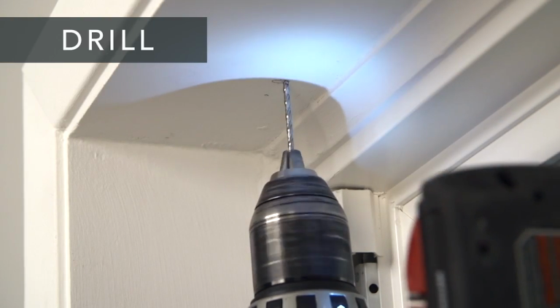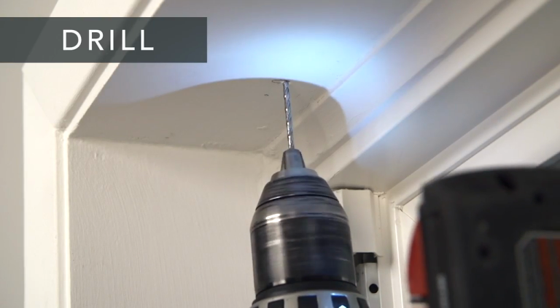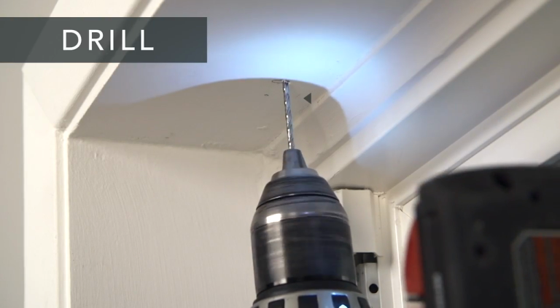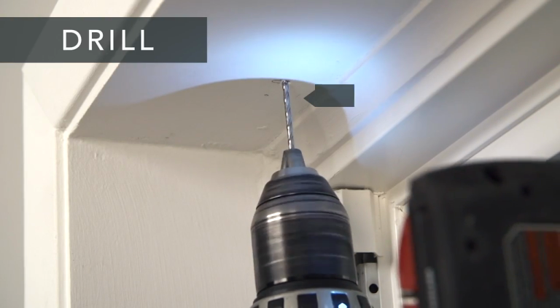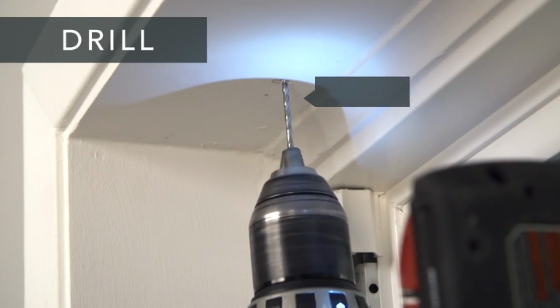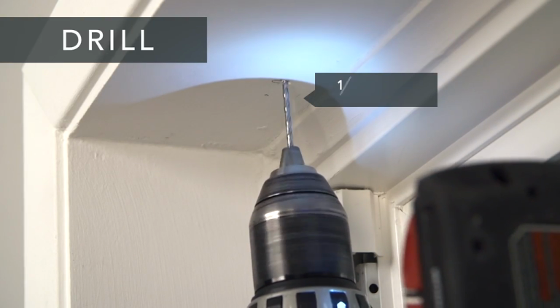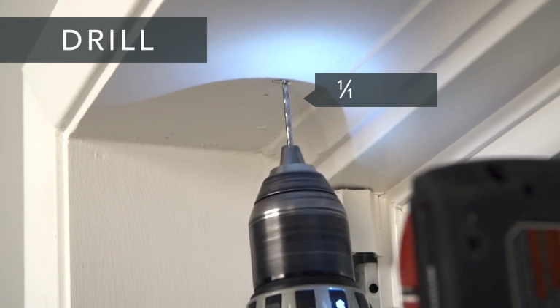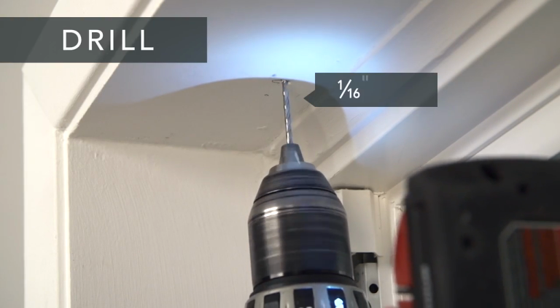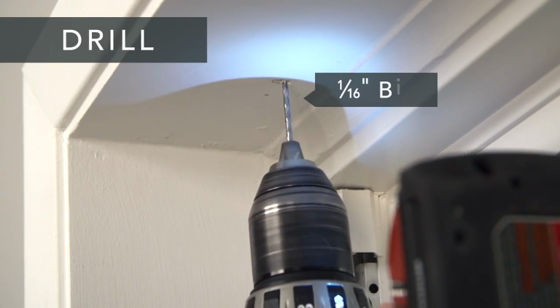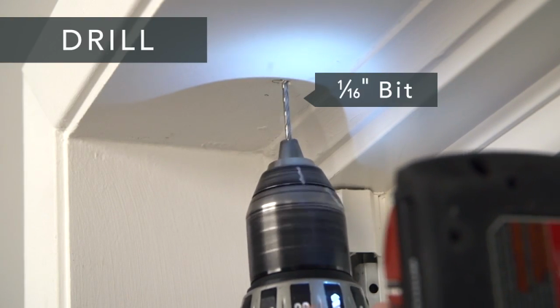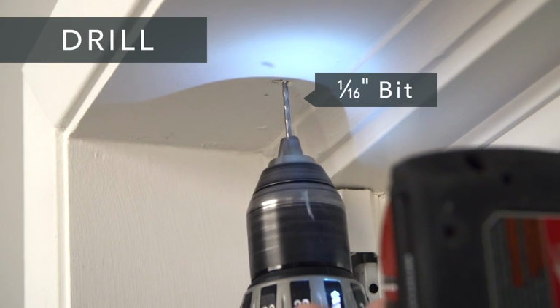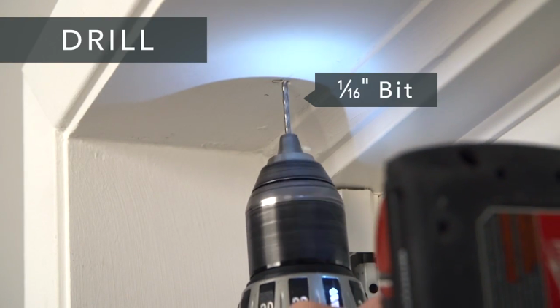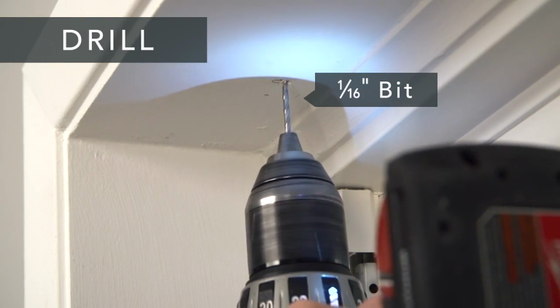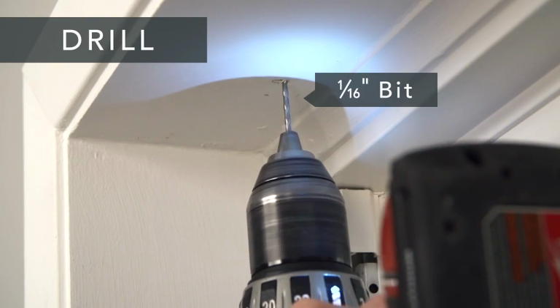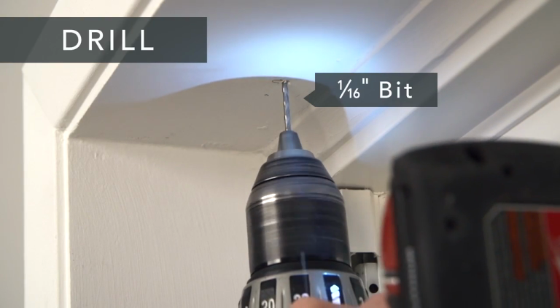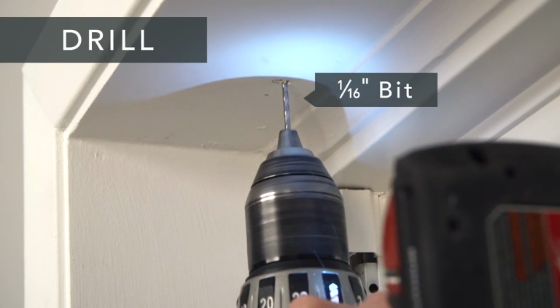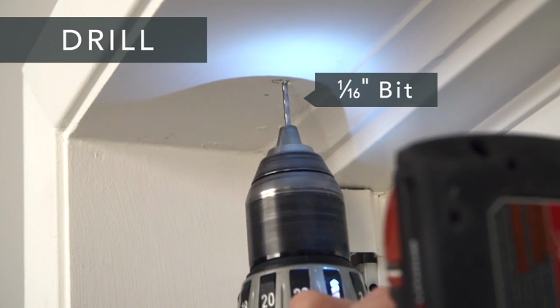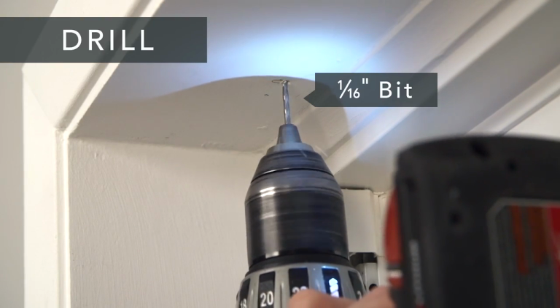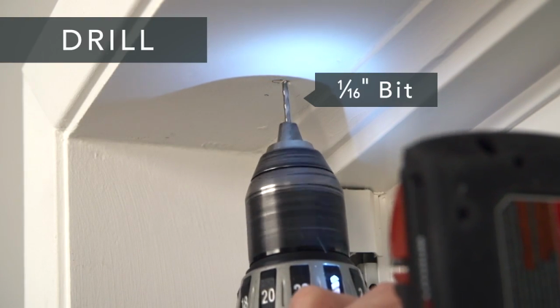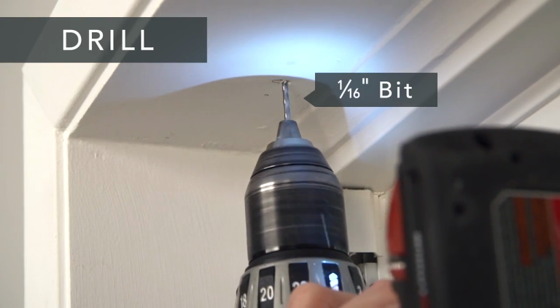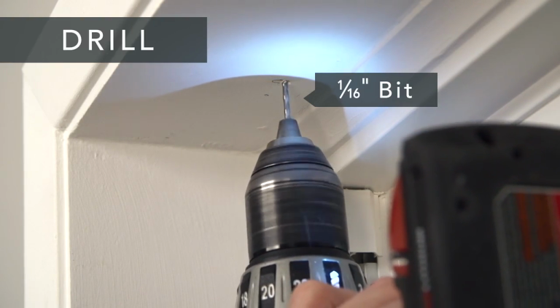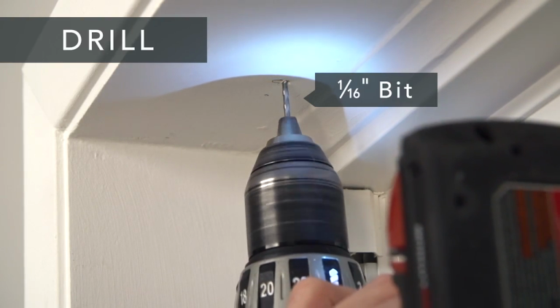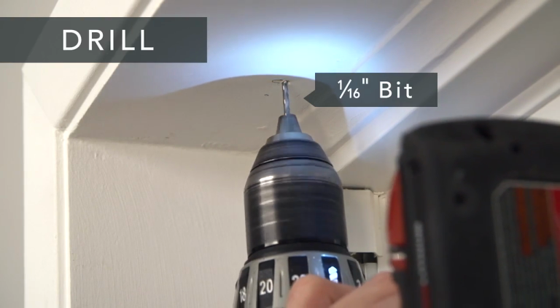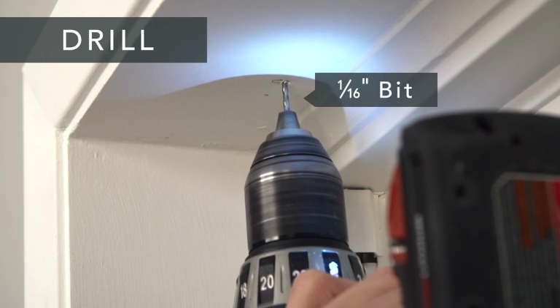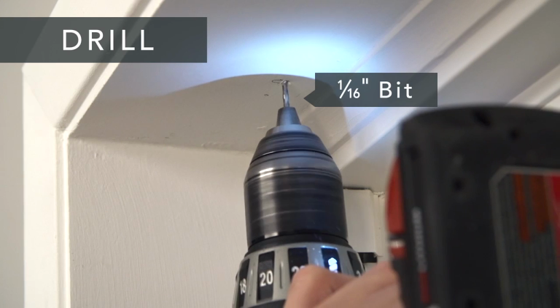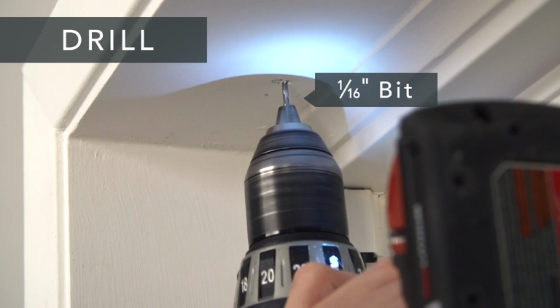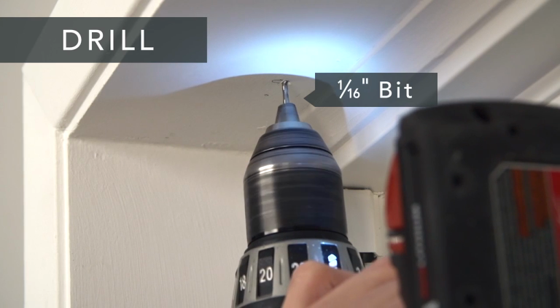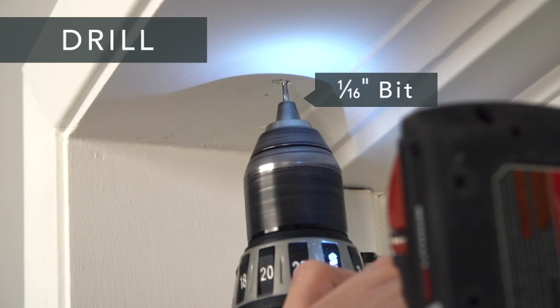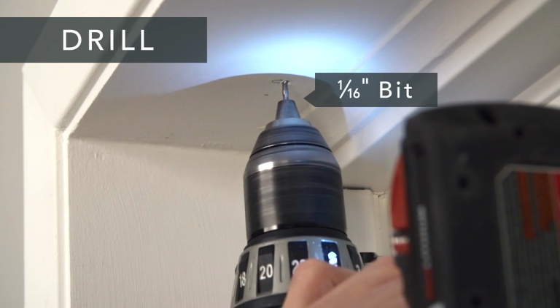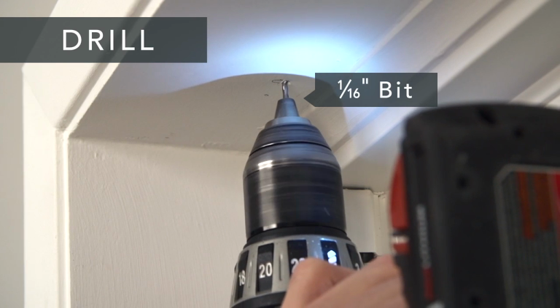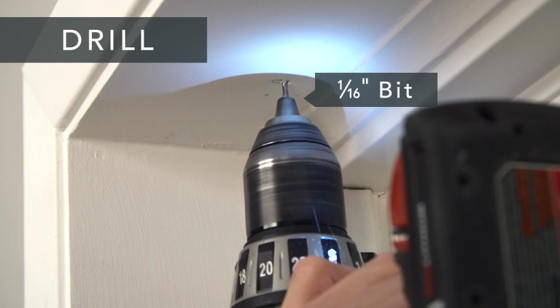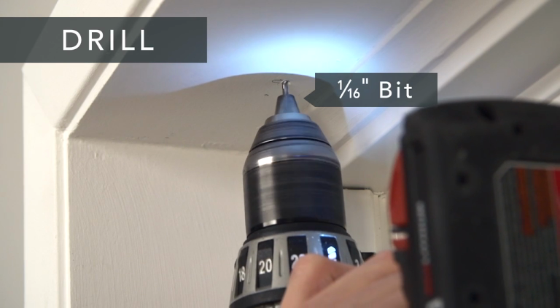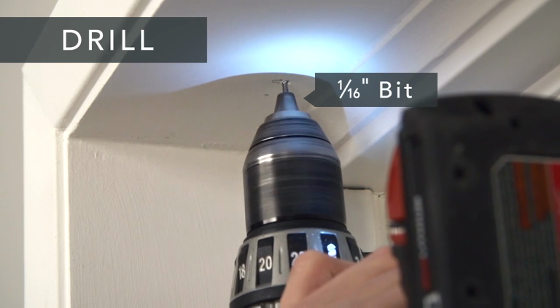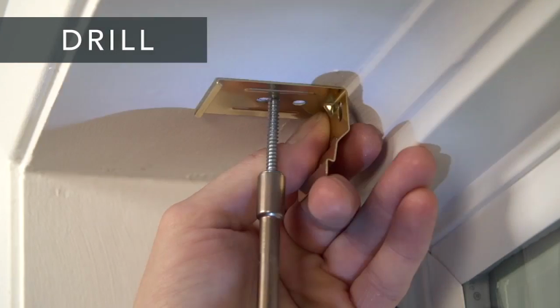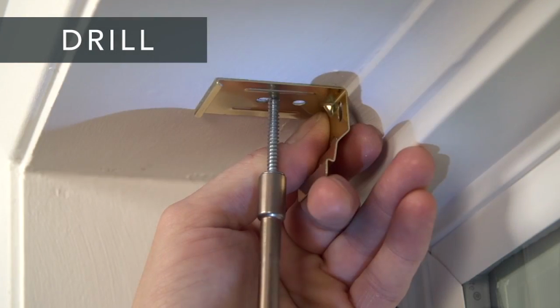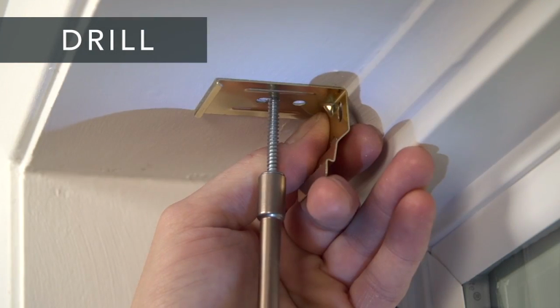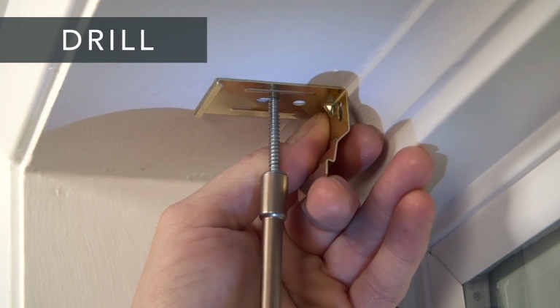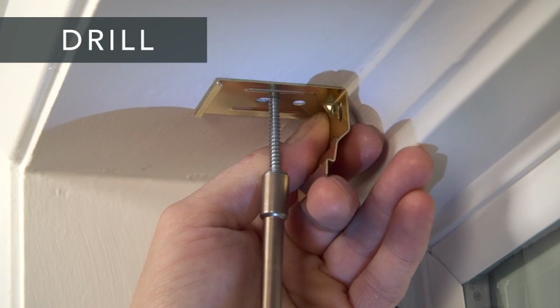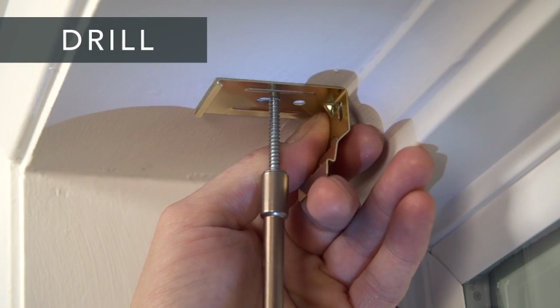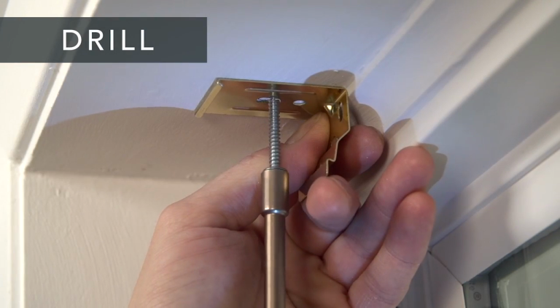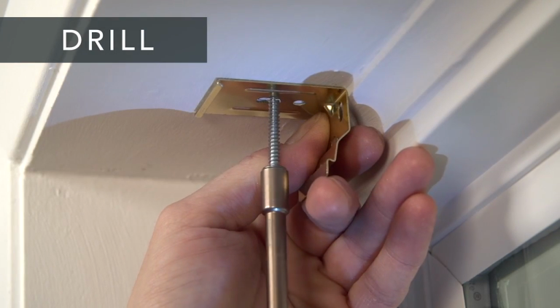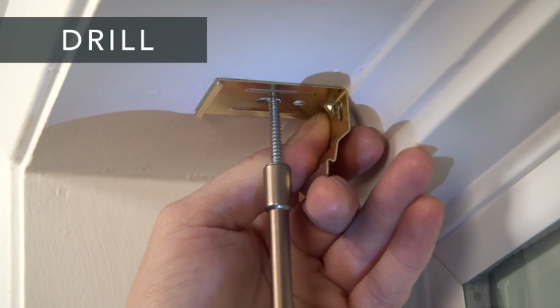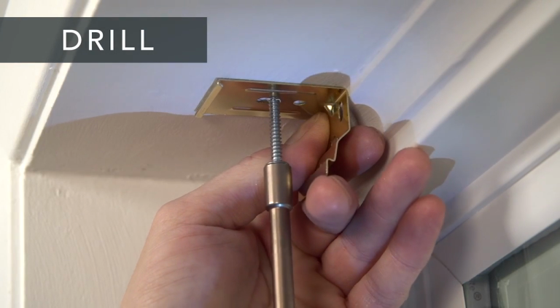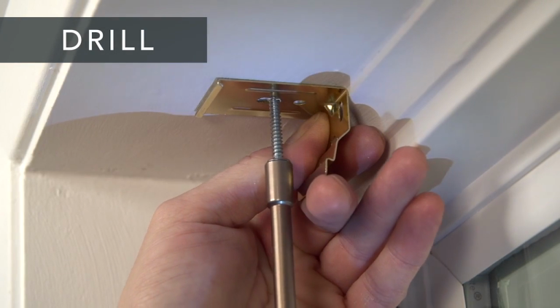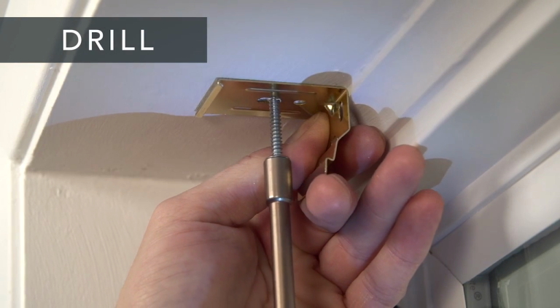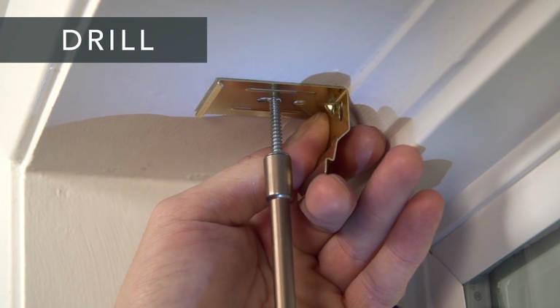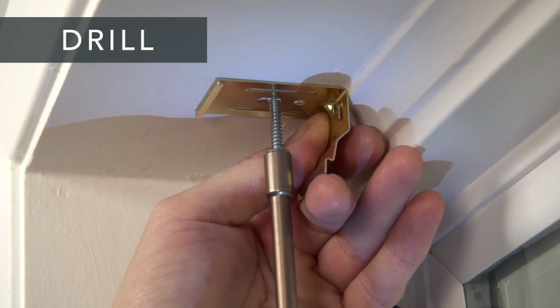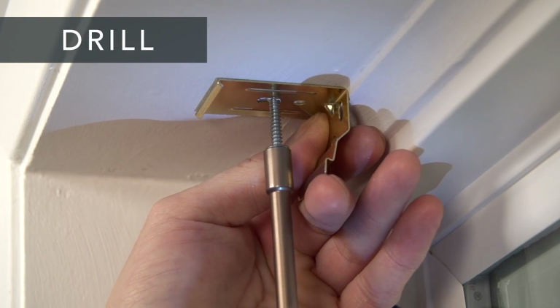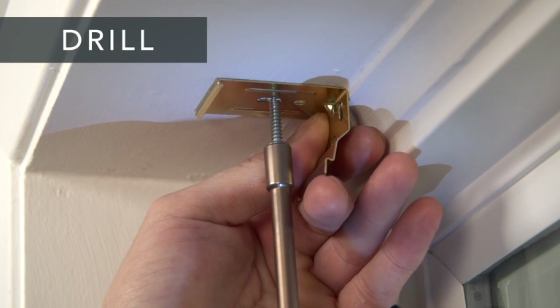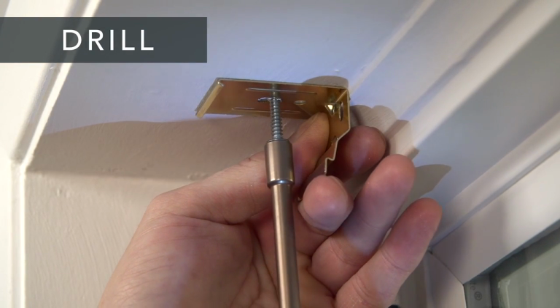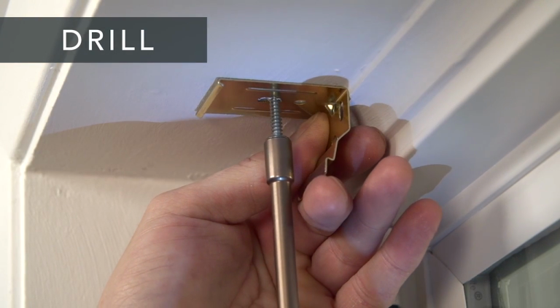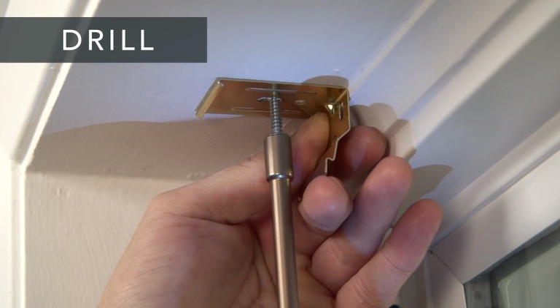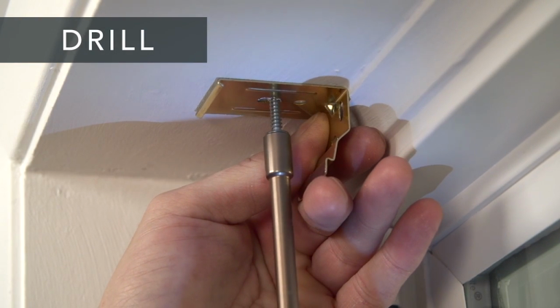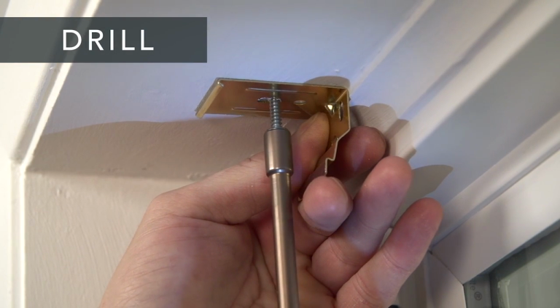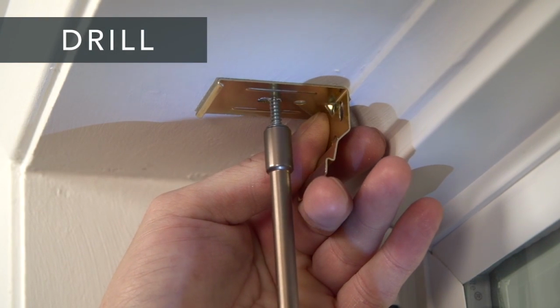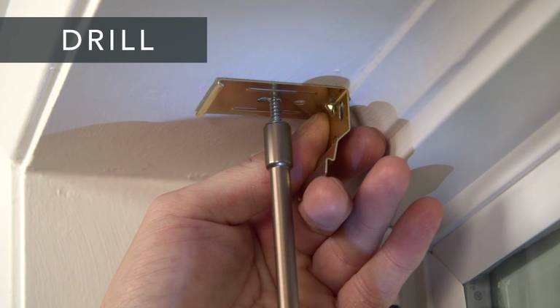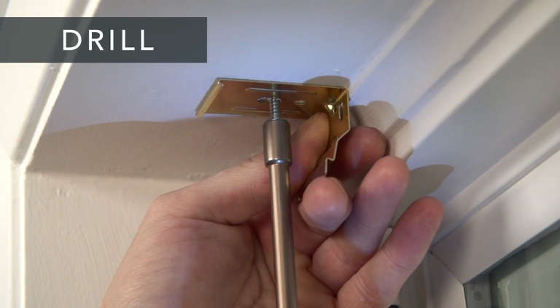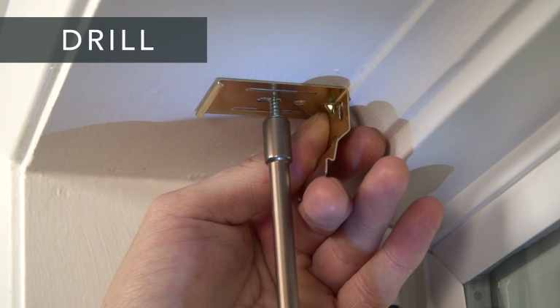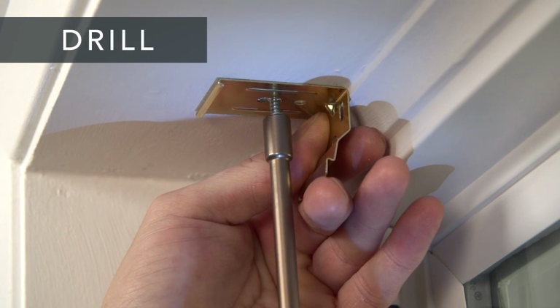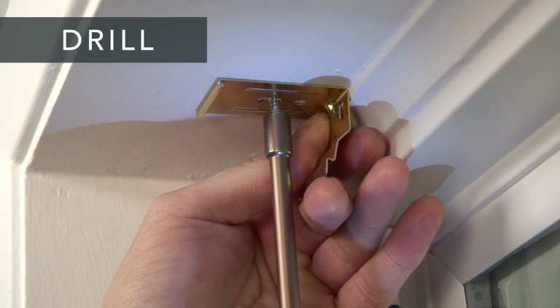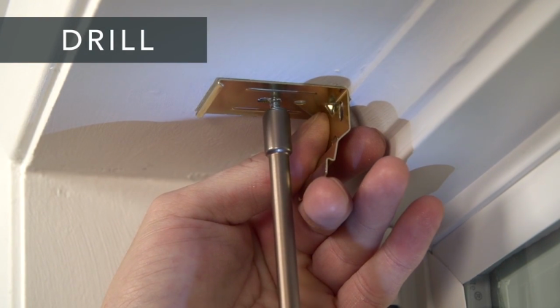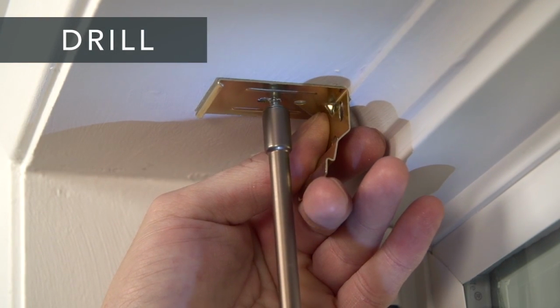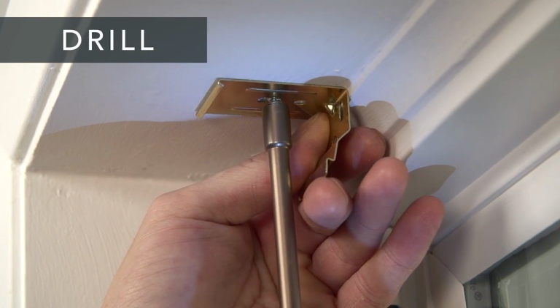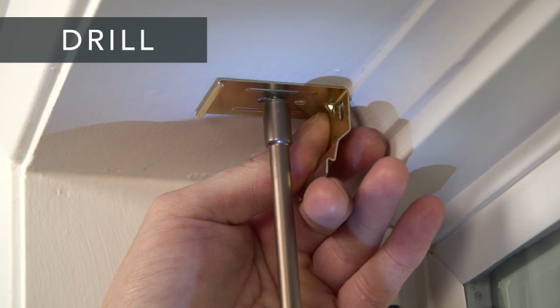Now, drill the holes for the screws with a 1/16th inch drill bit and screw the brackets securely into place.